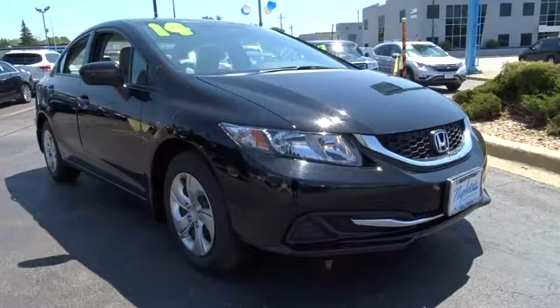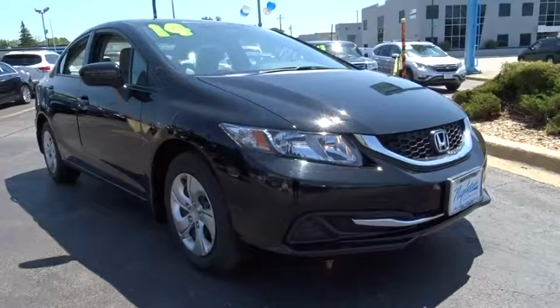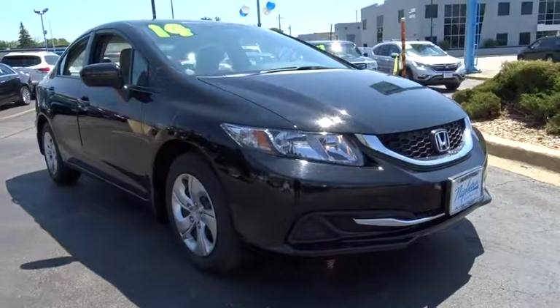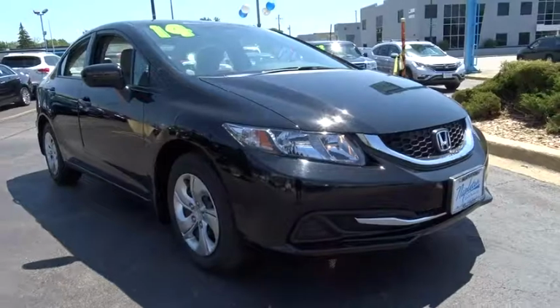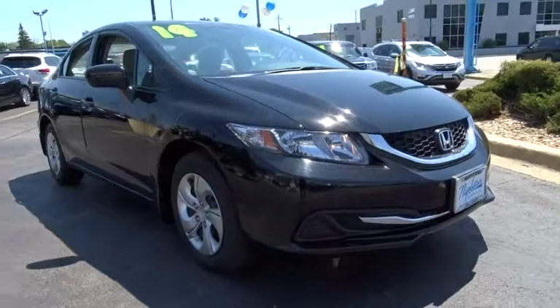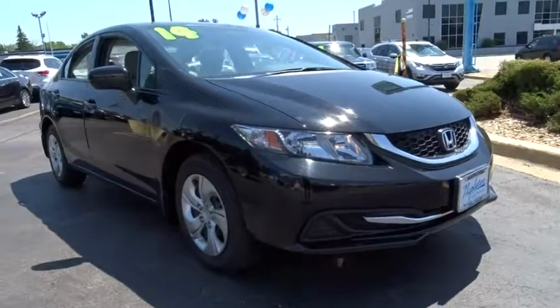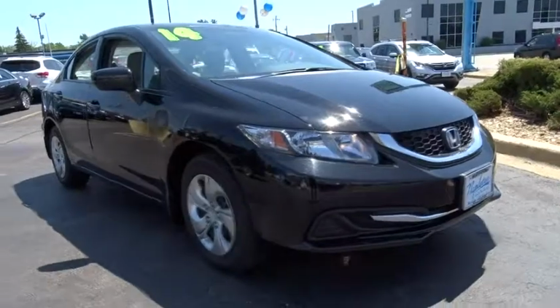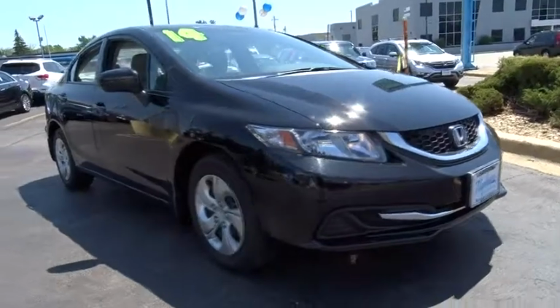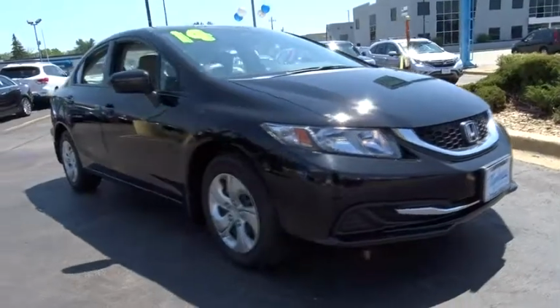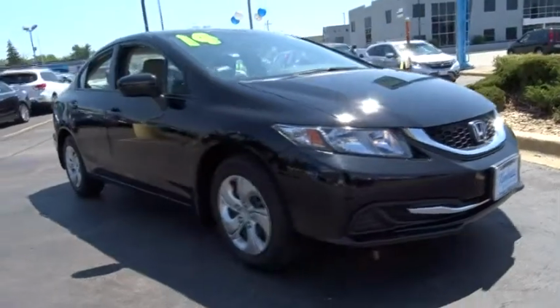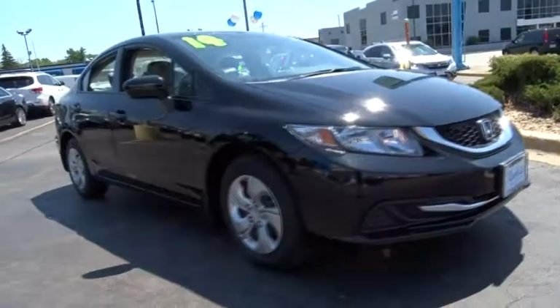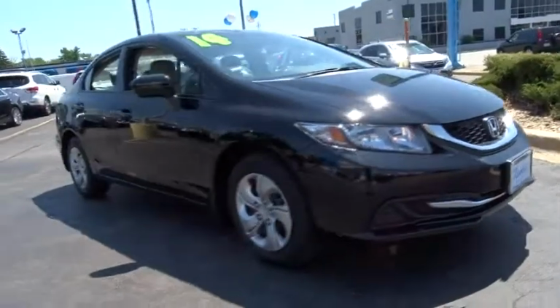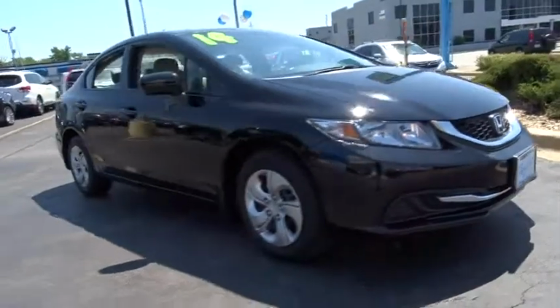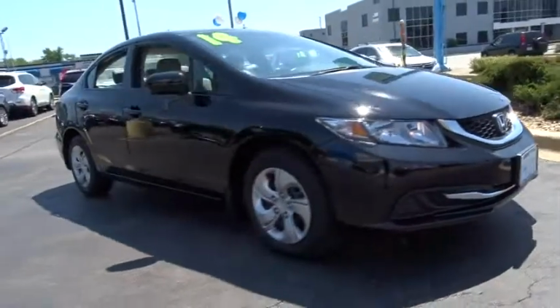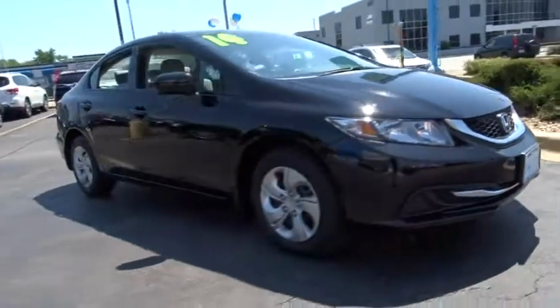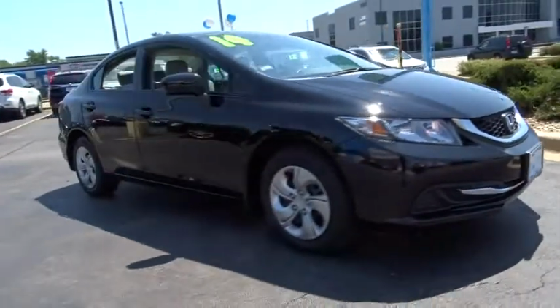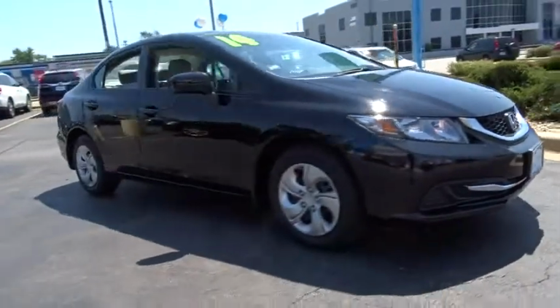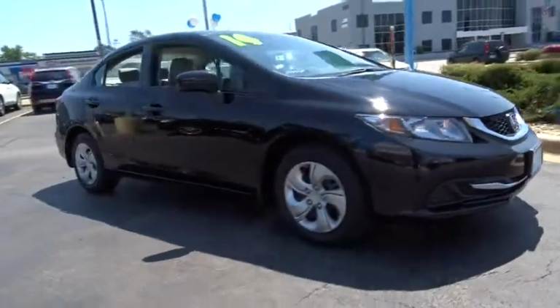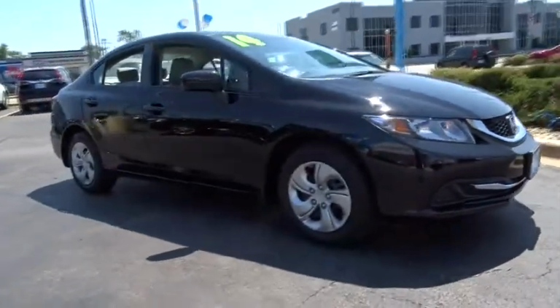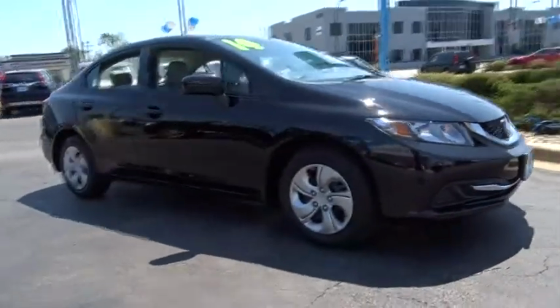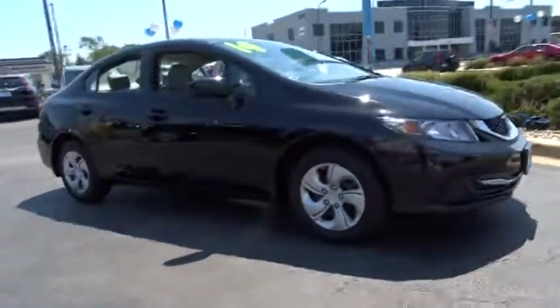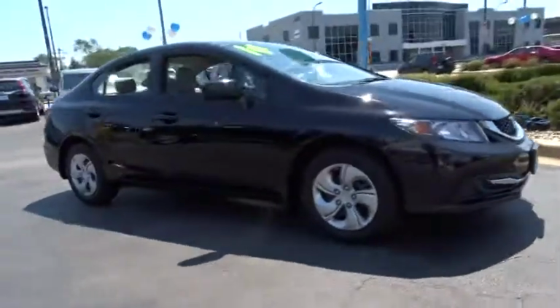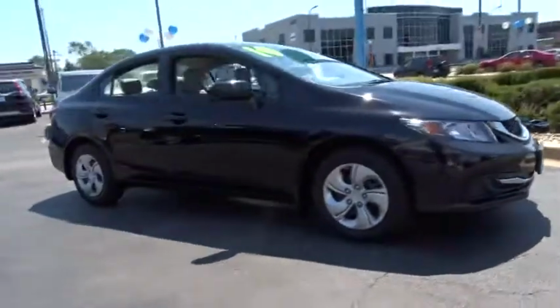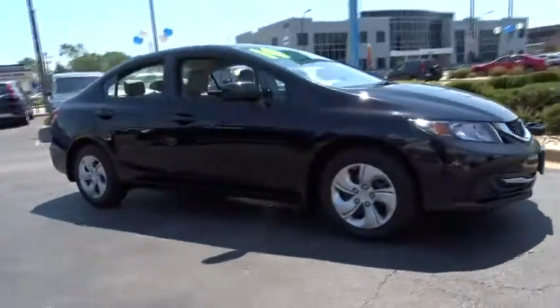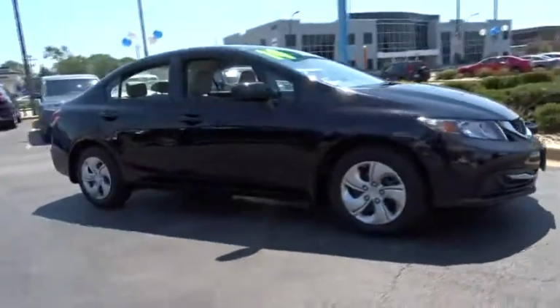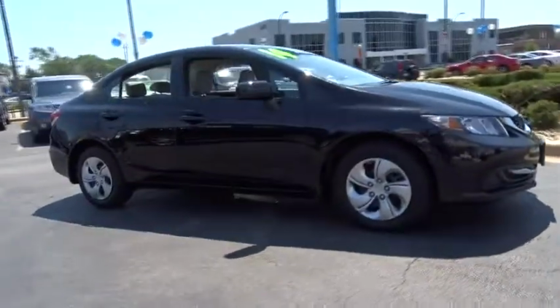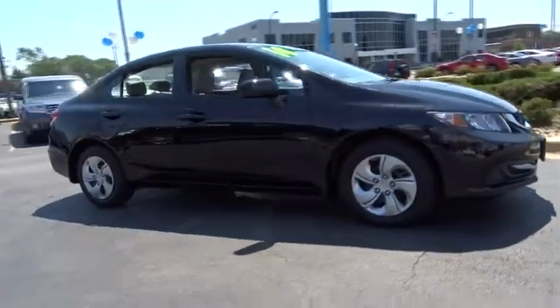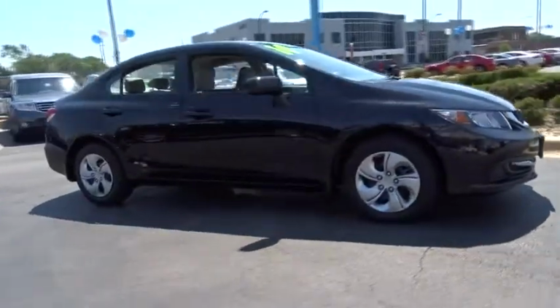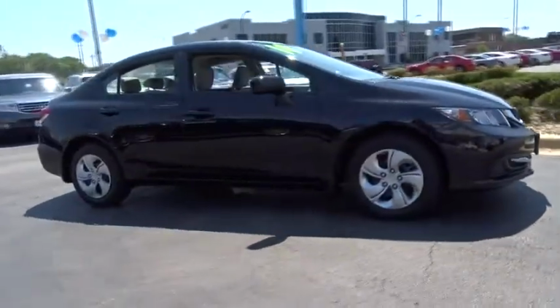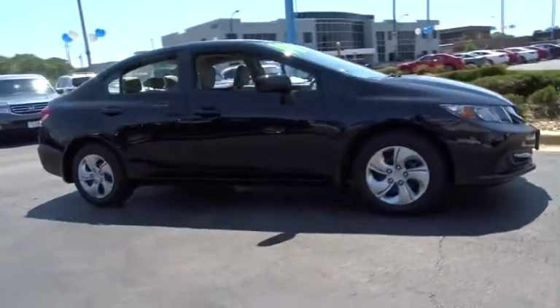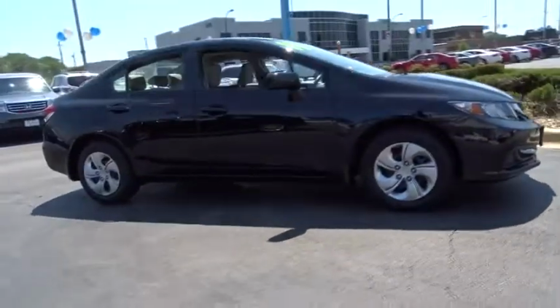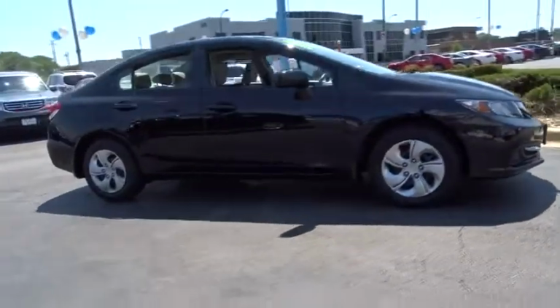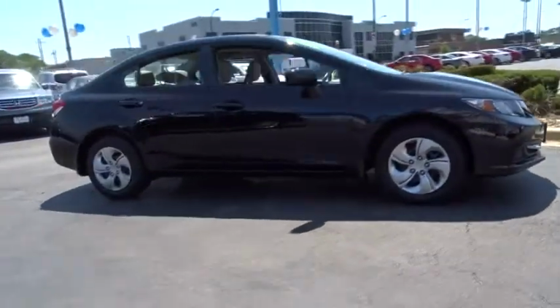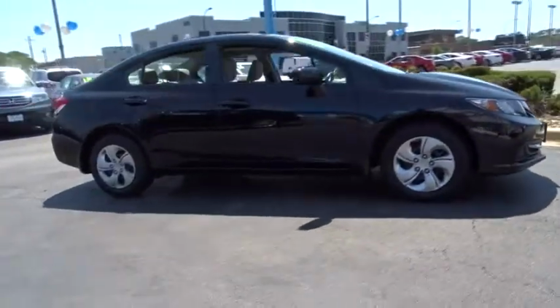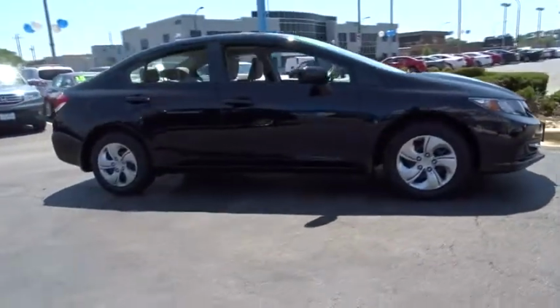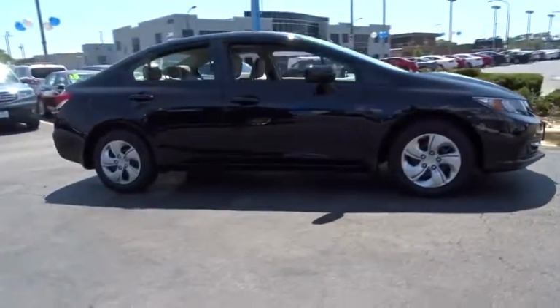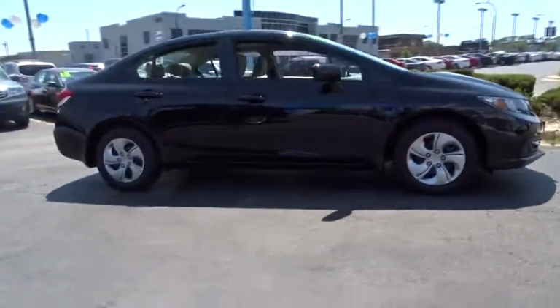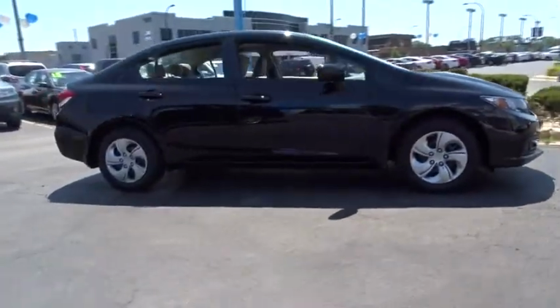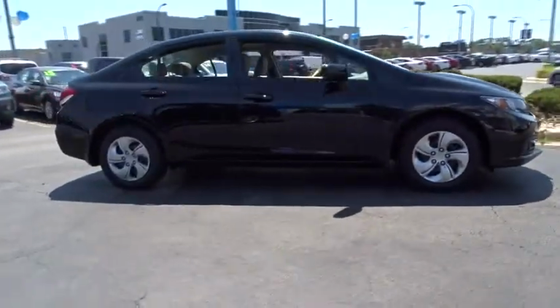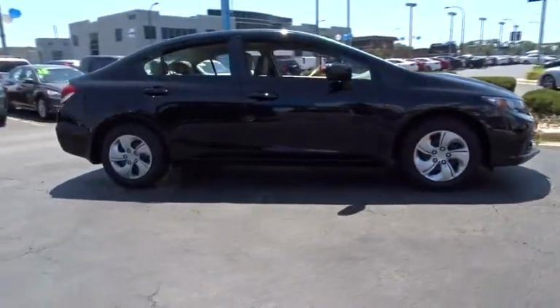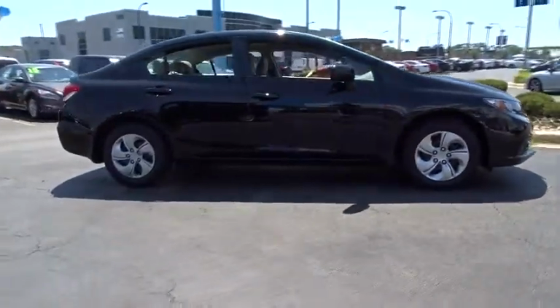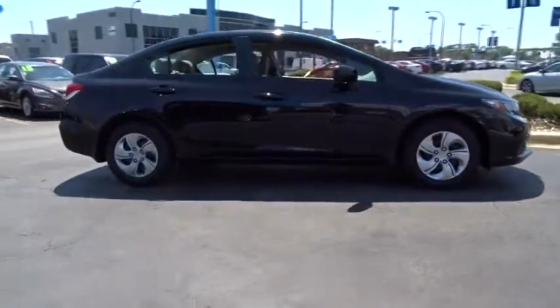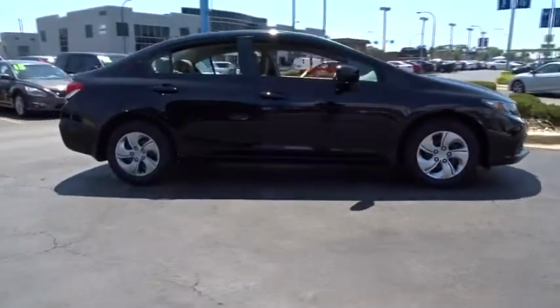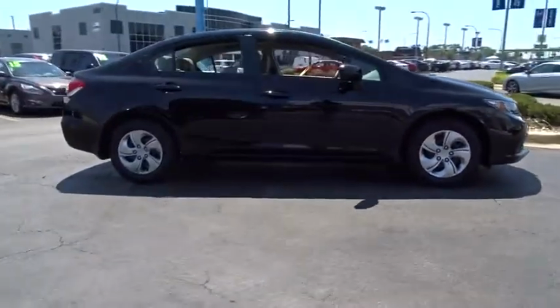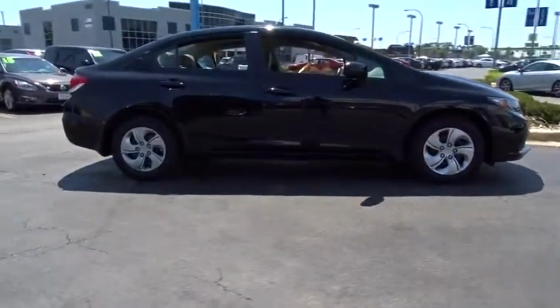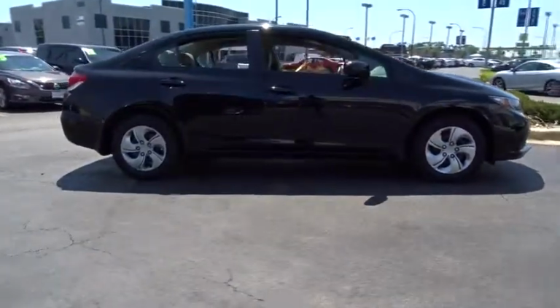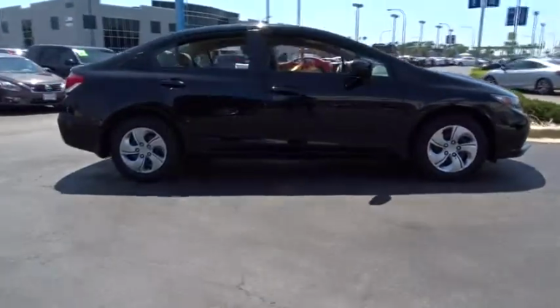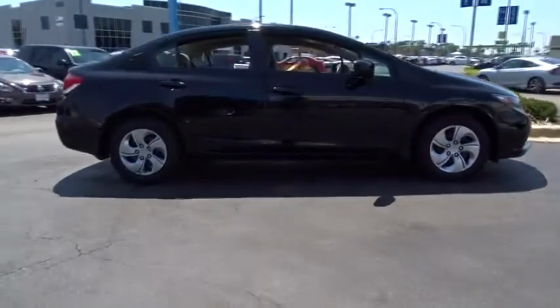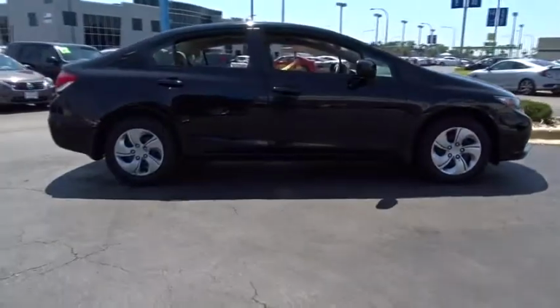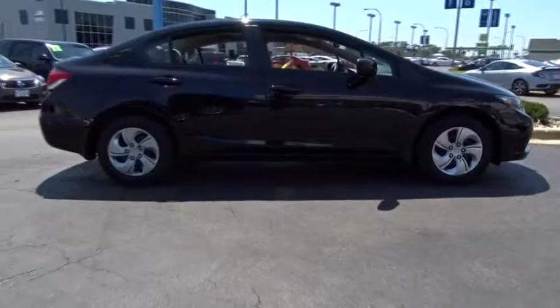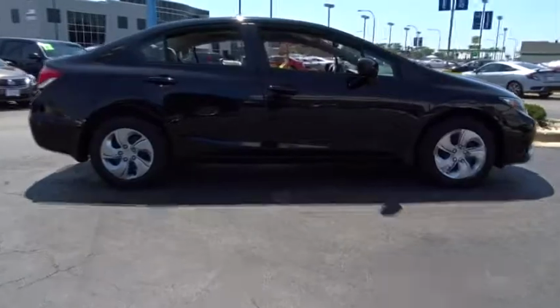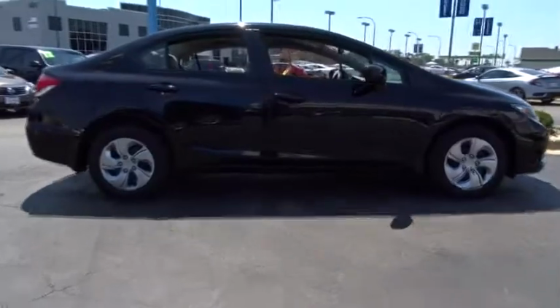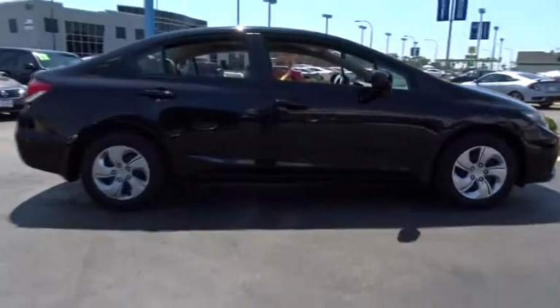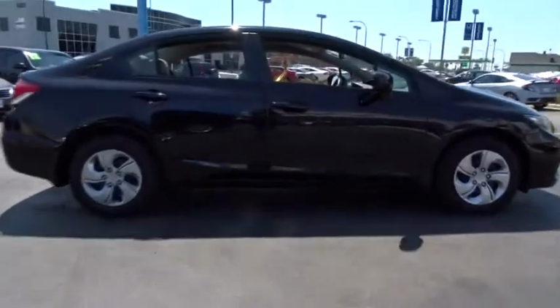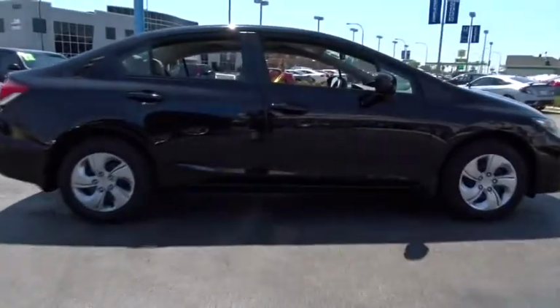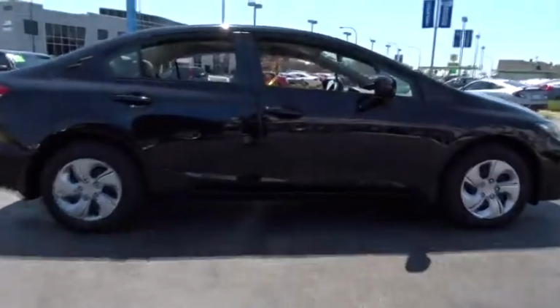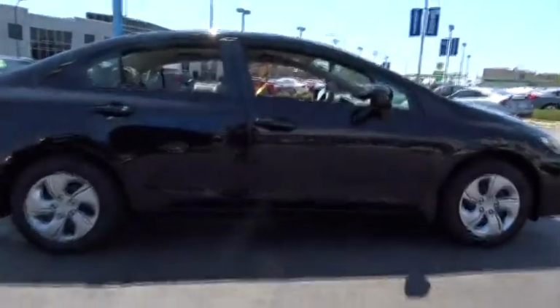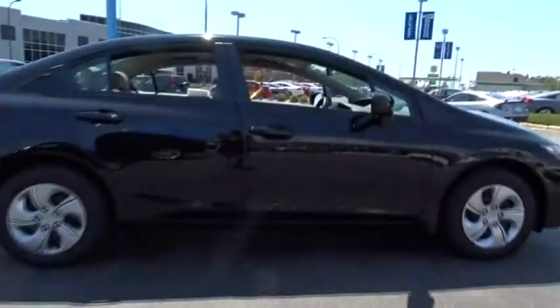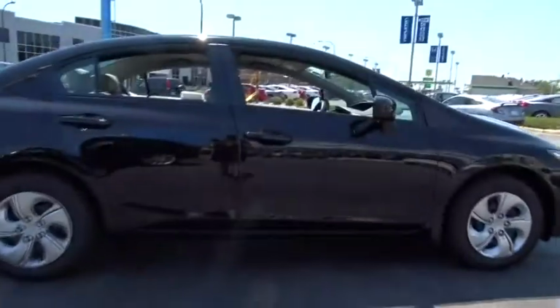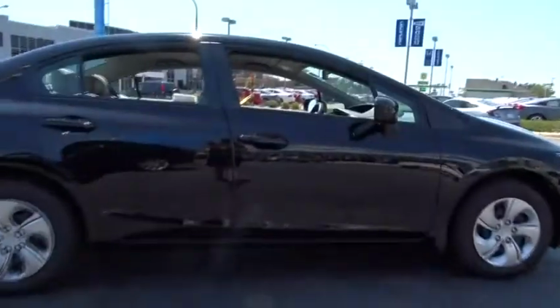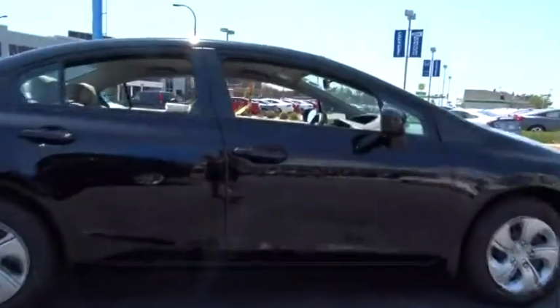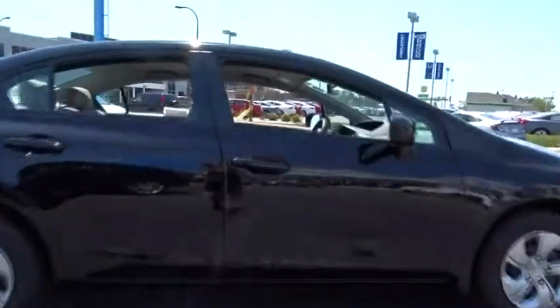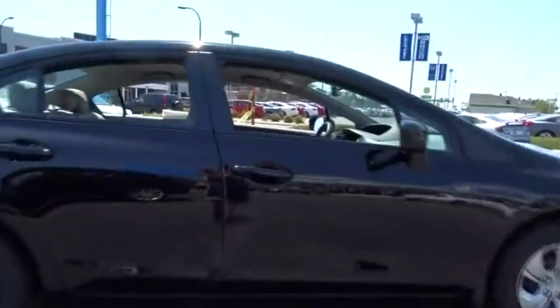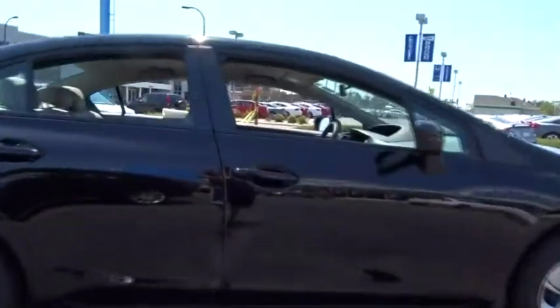The 2014 Honda Civic. Practical, awesome gas mileage, and incredibly reliable.